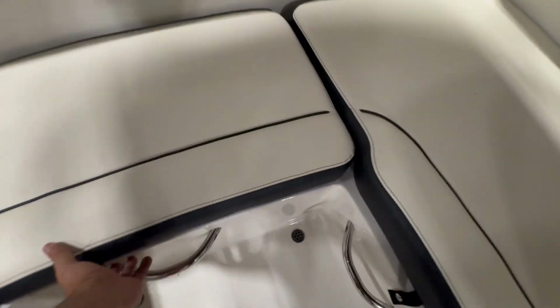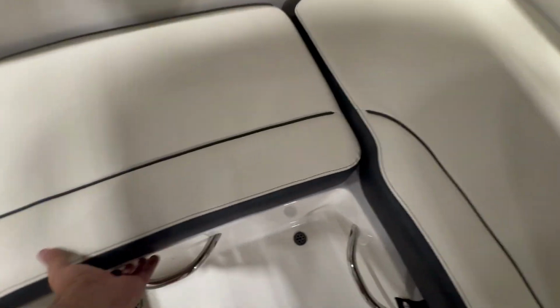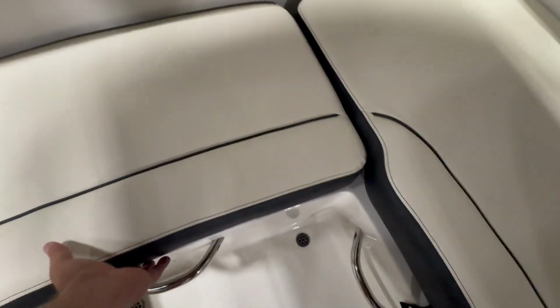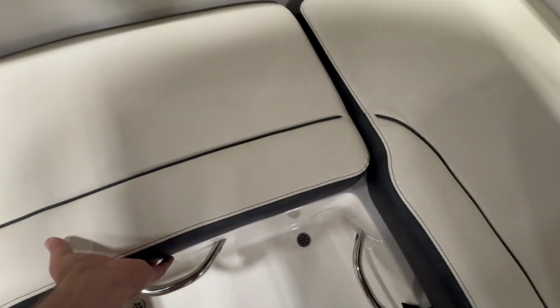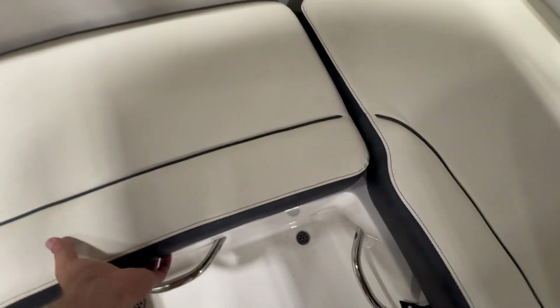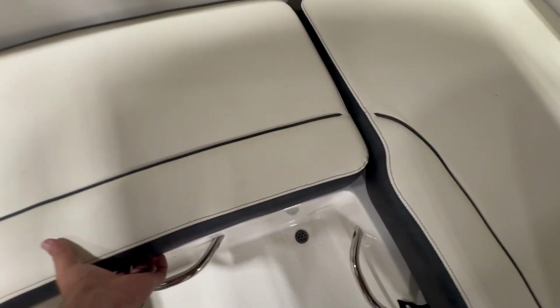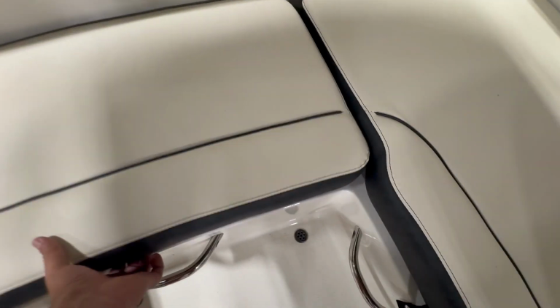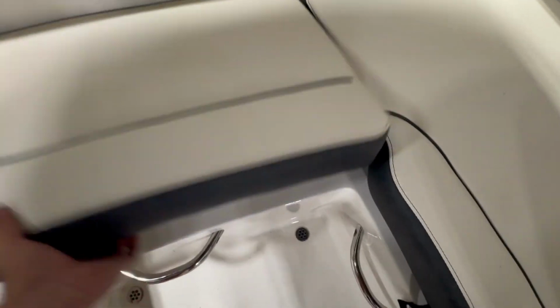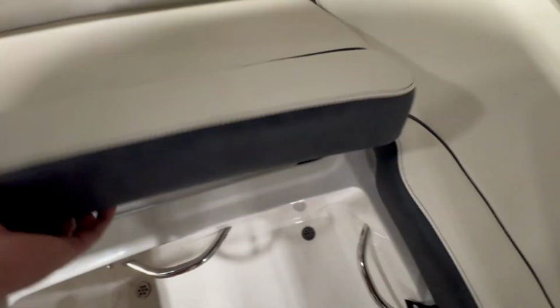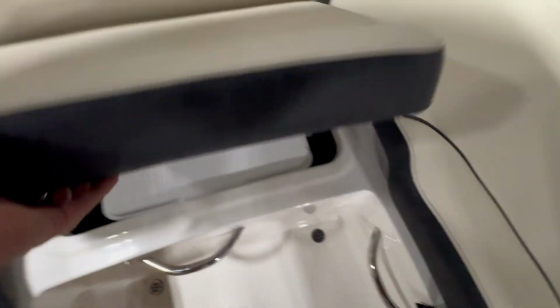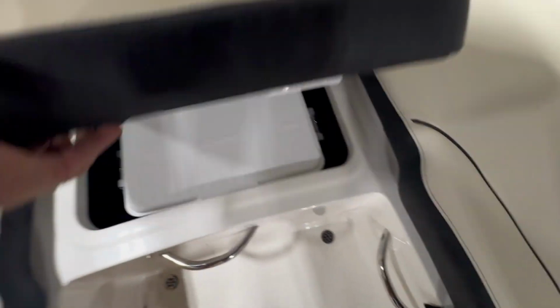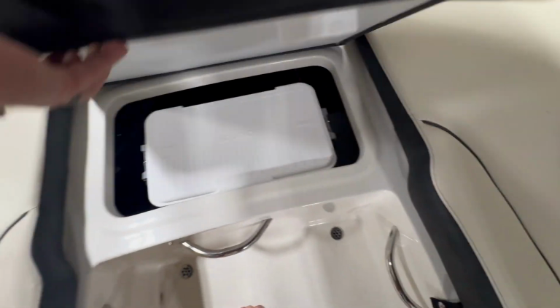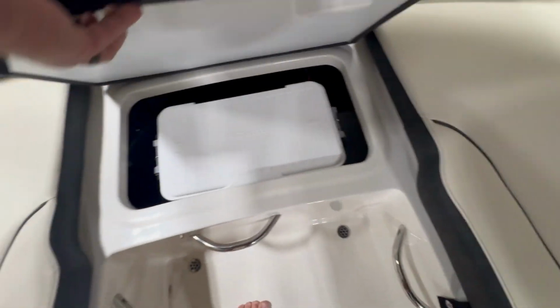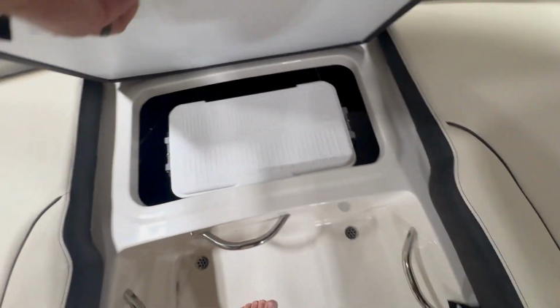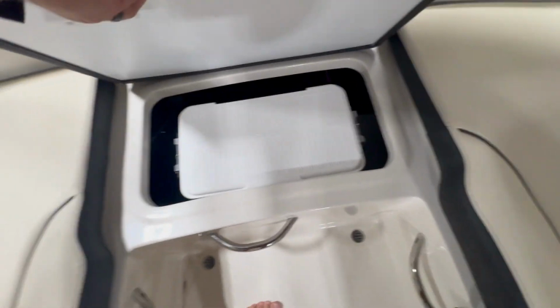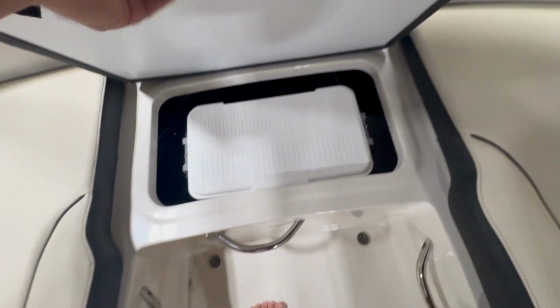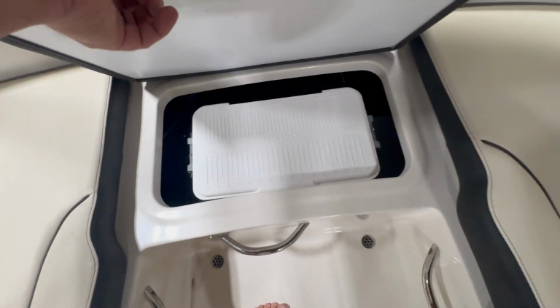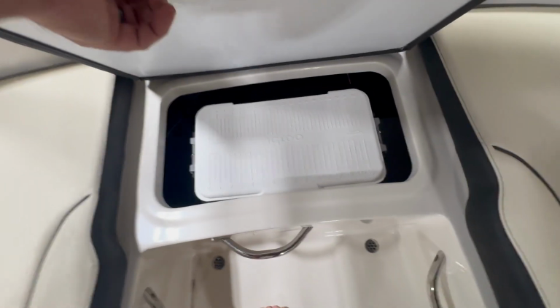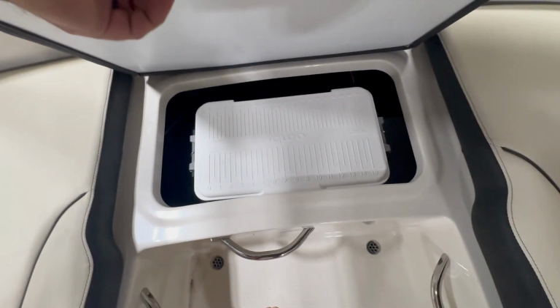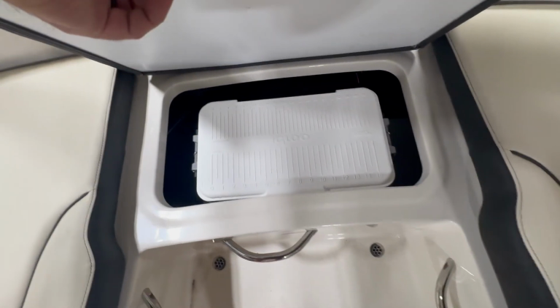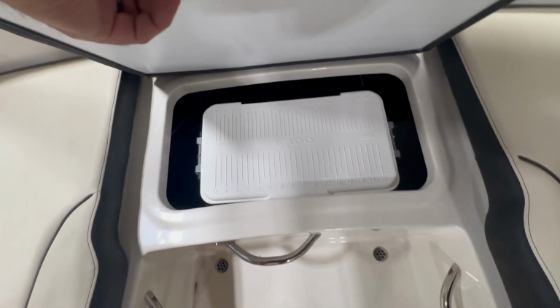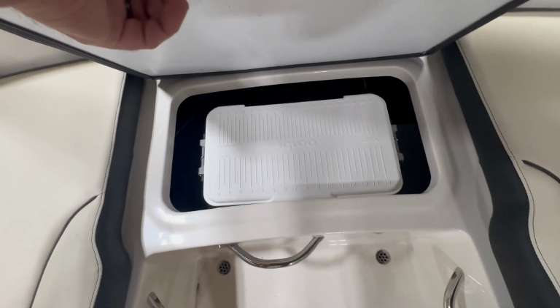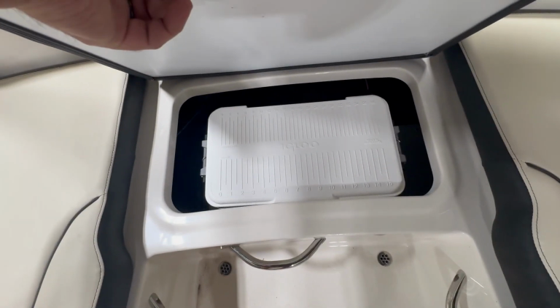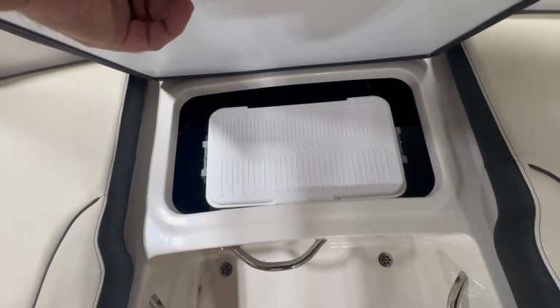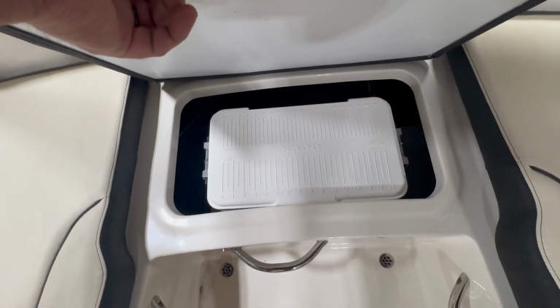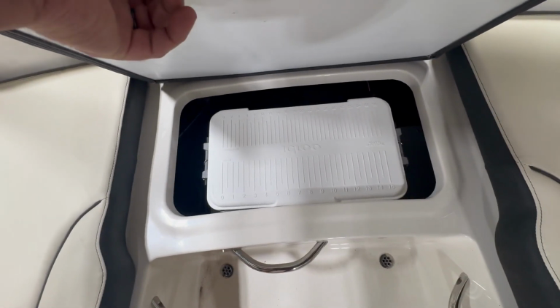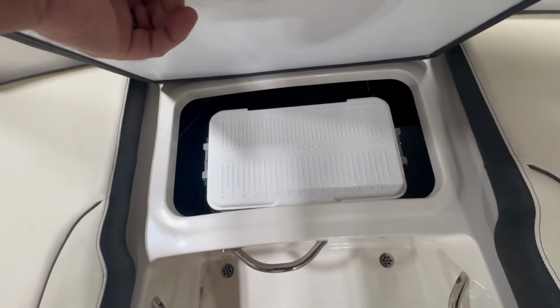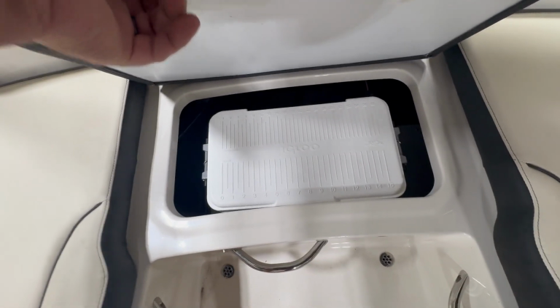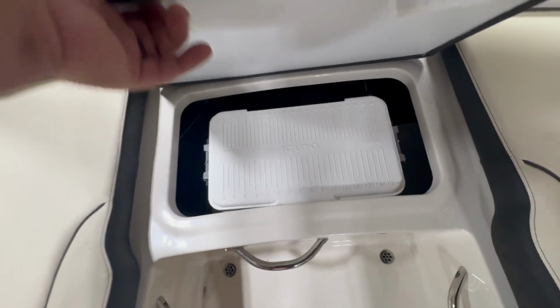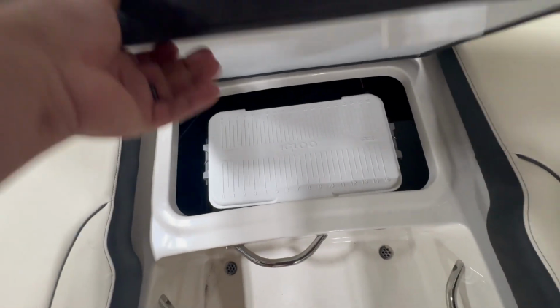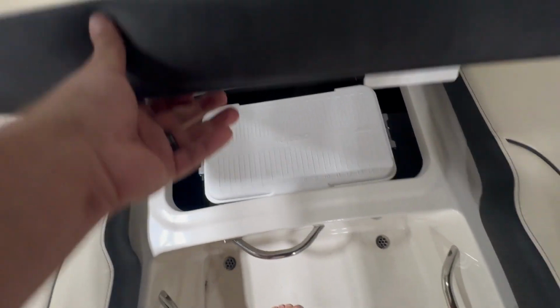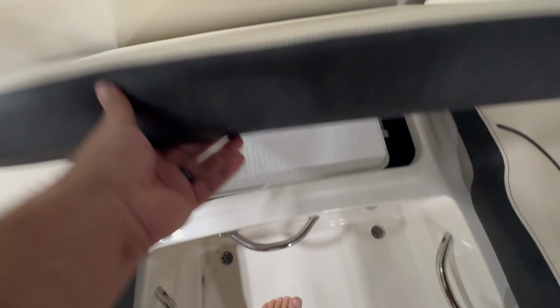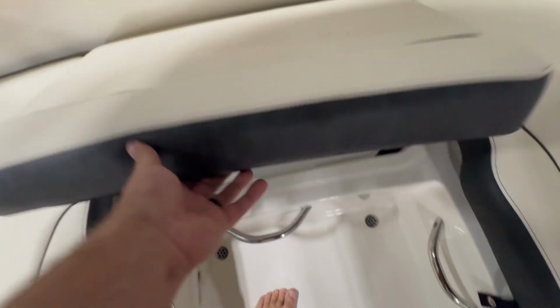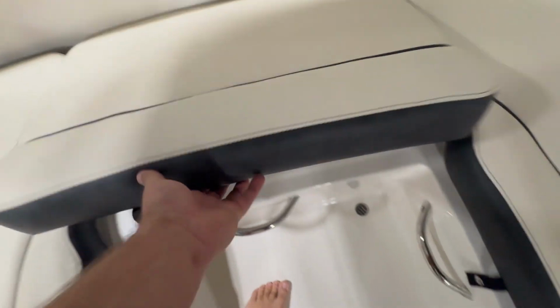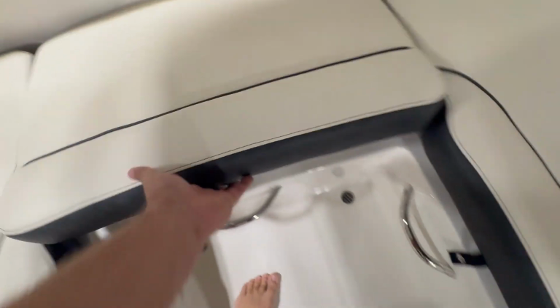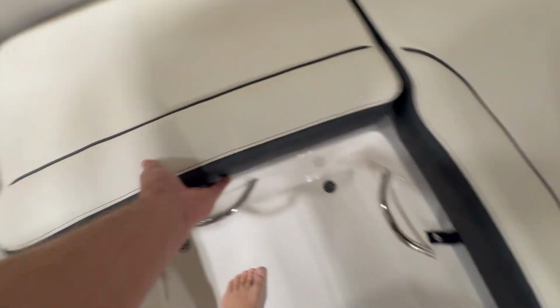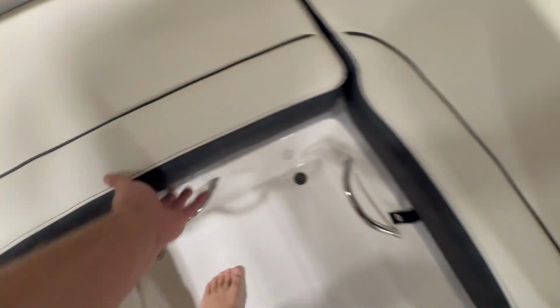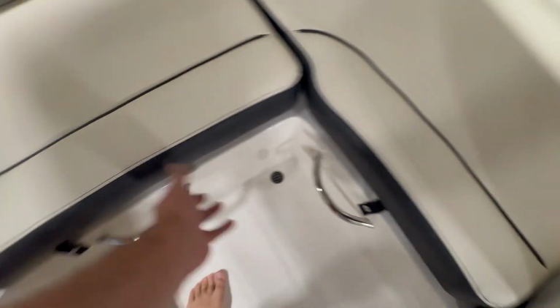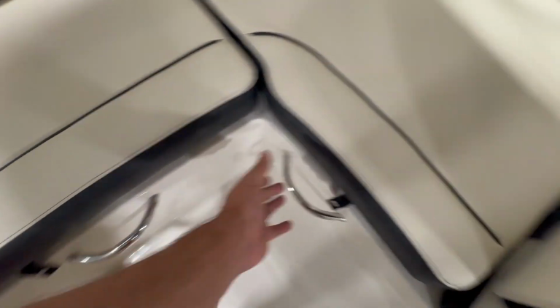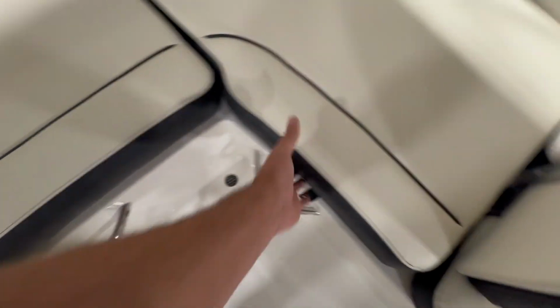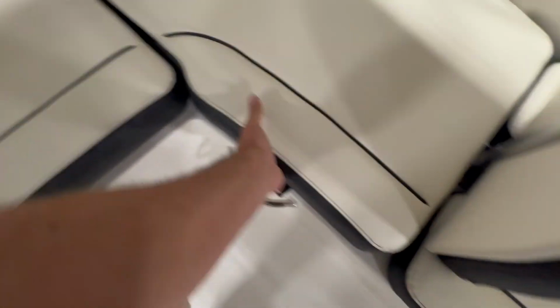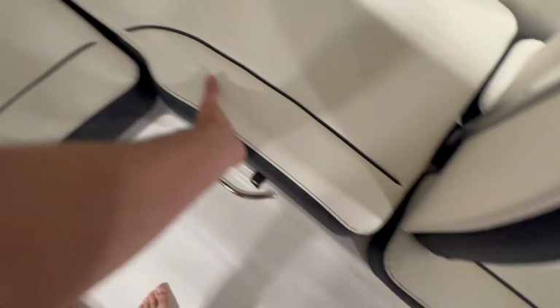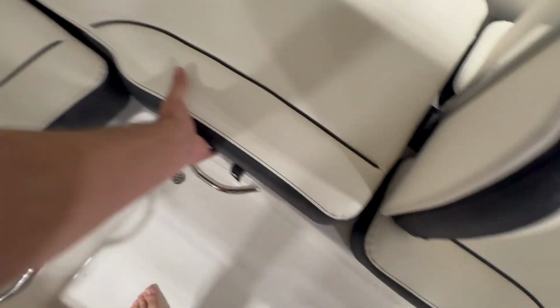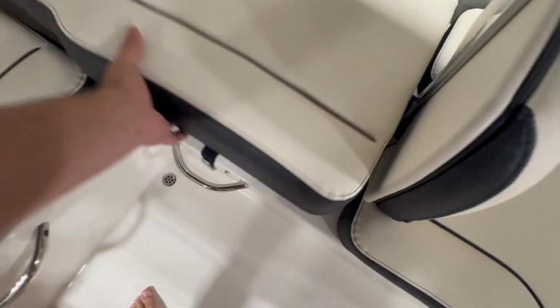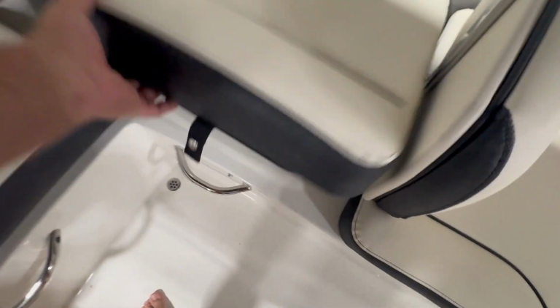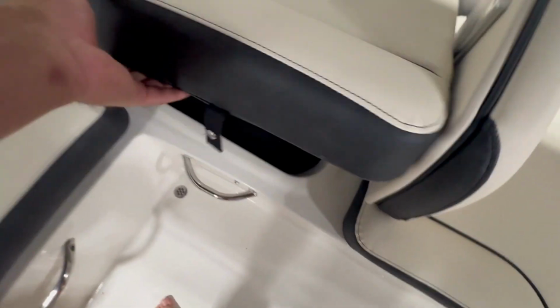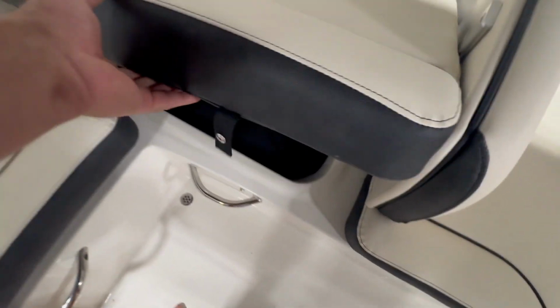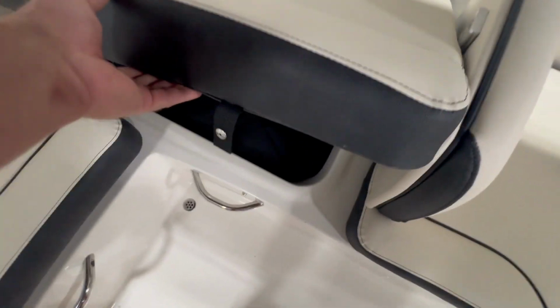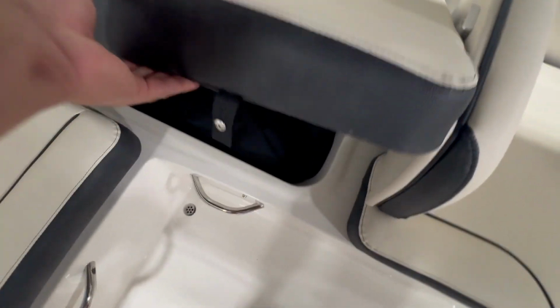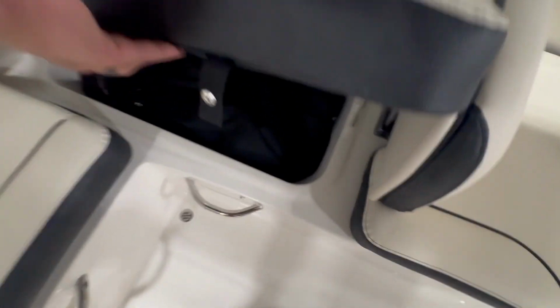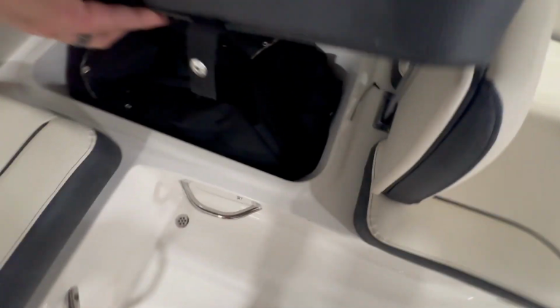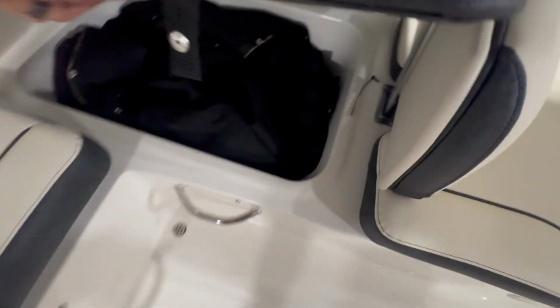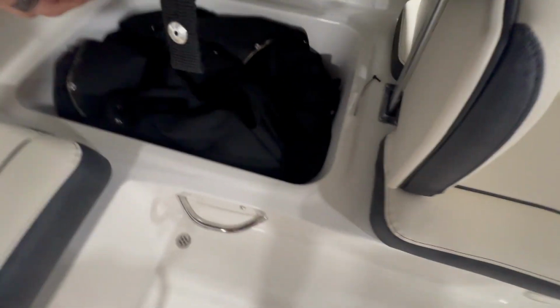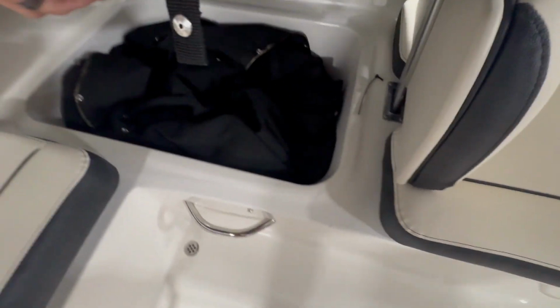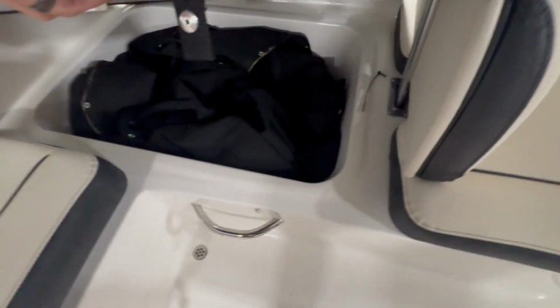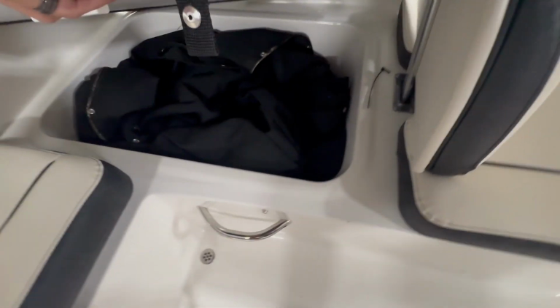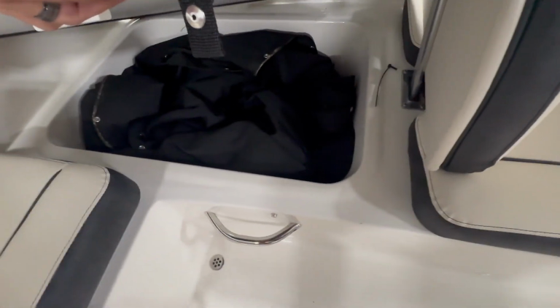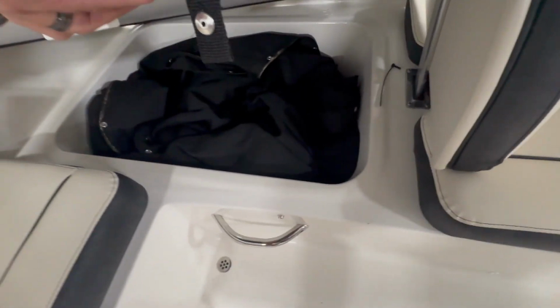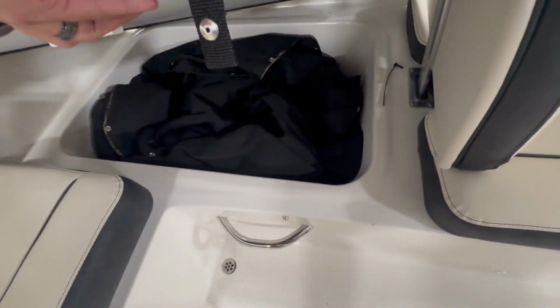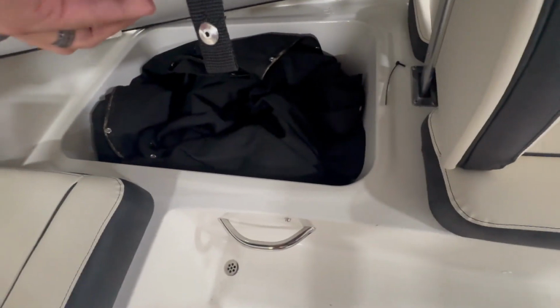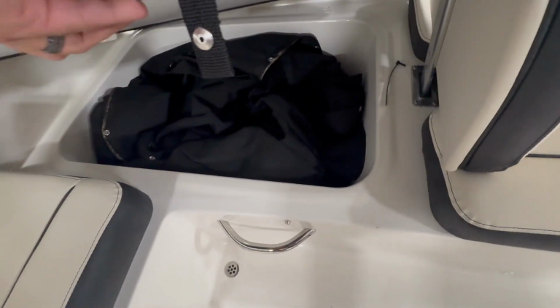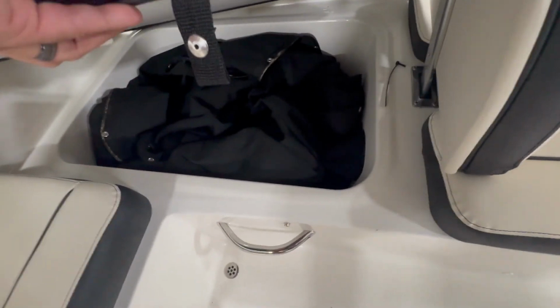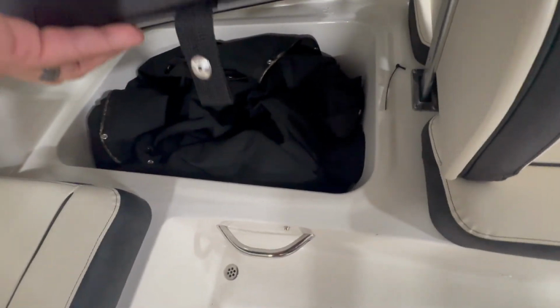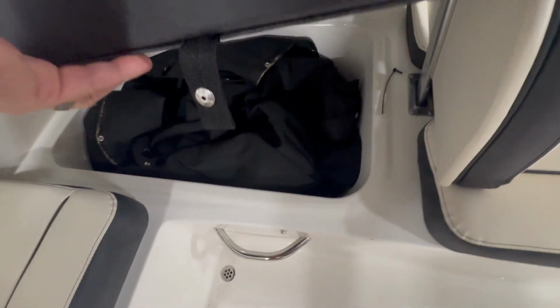I'm going to open this up. You can see the removable Igloo cooler and big storage compartments under these other ones. There's the cover.